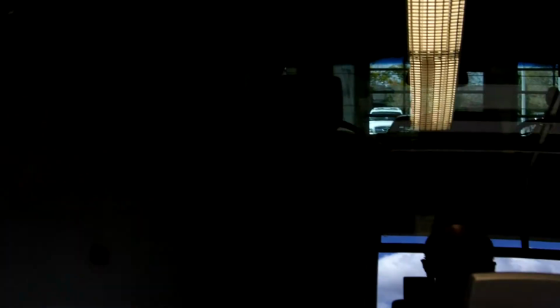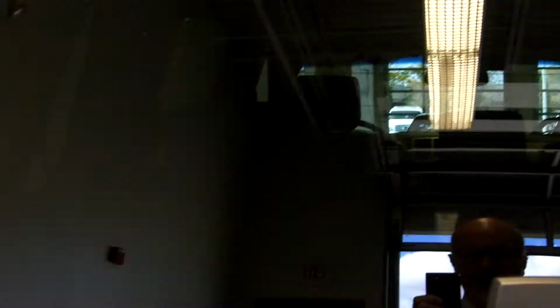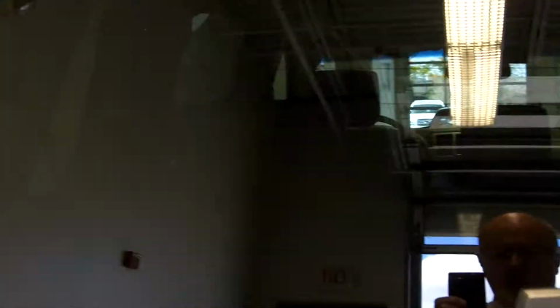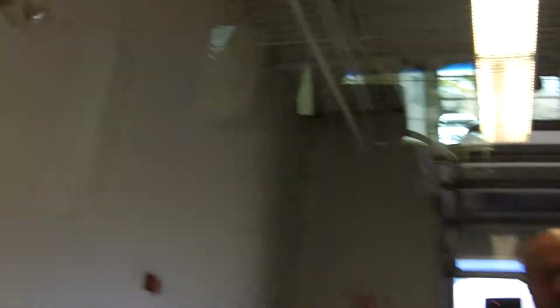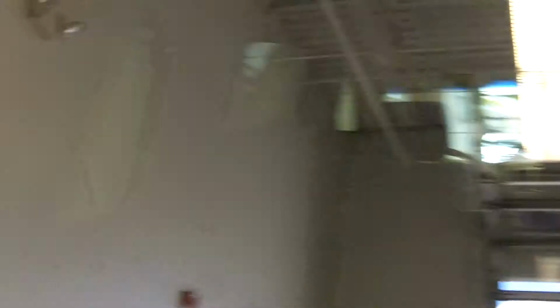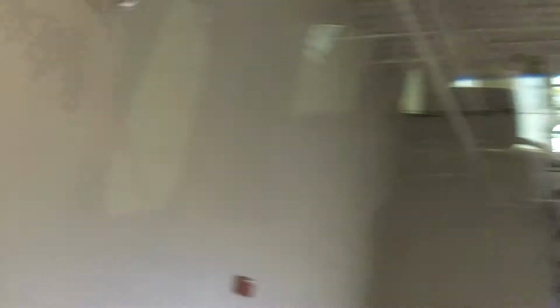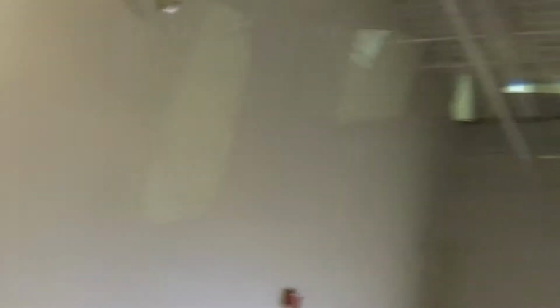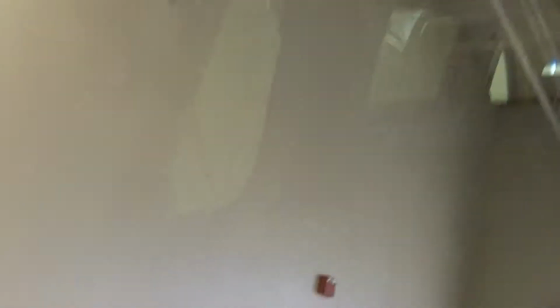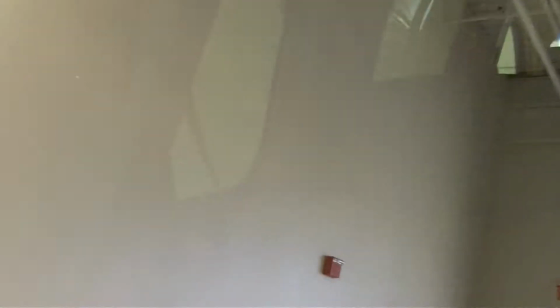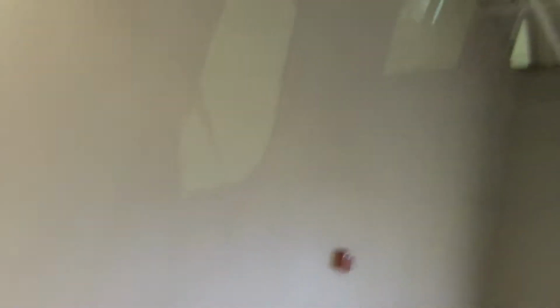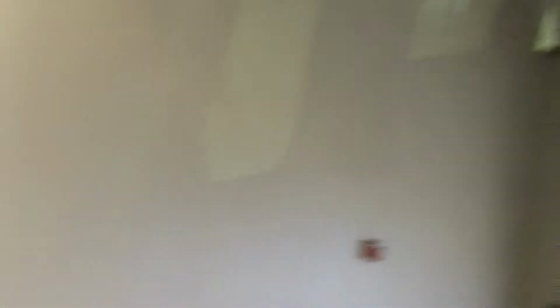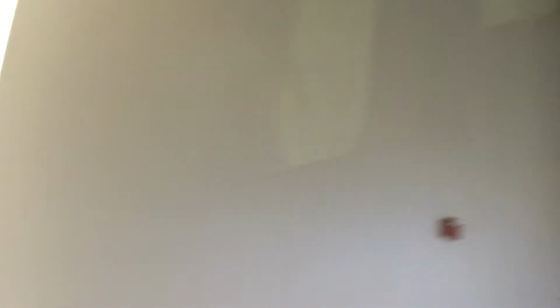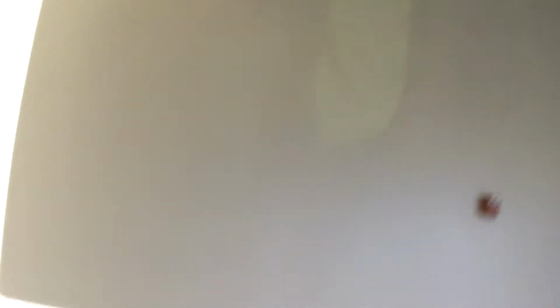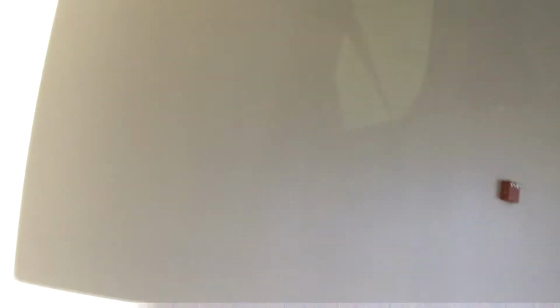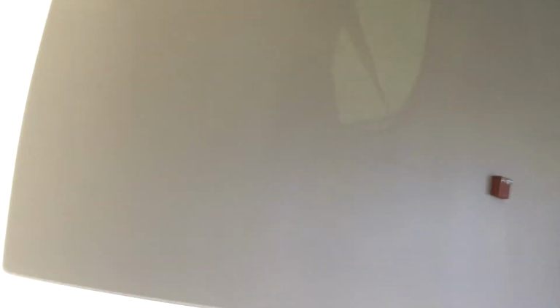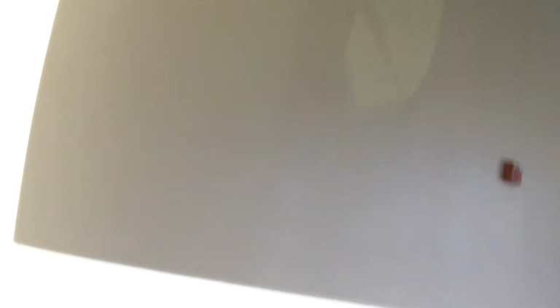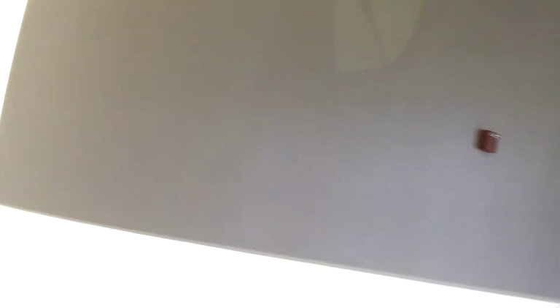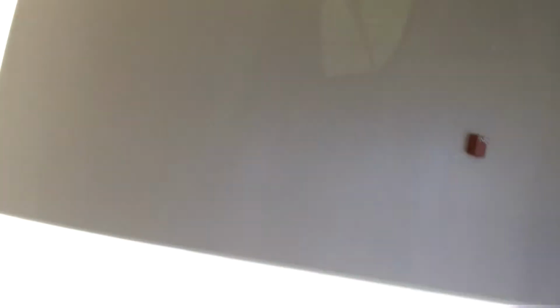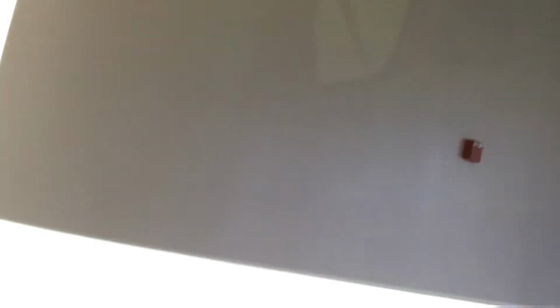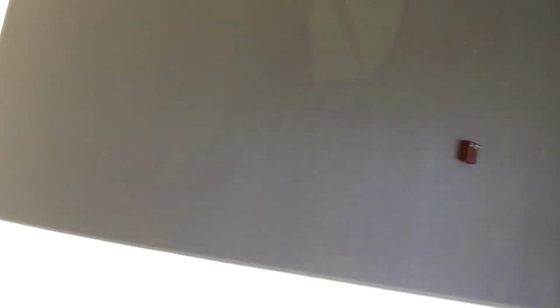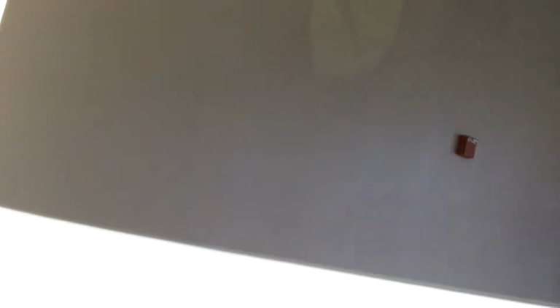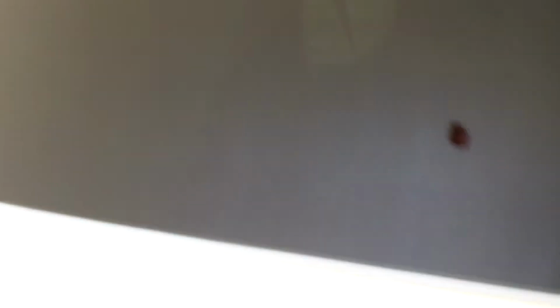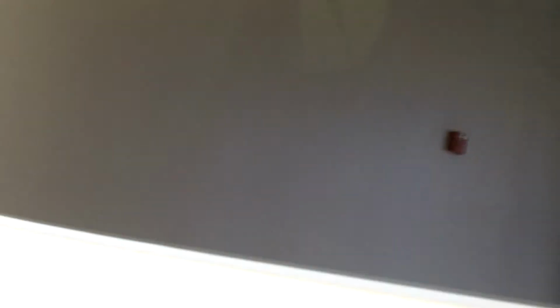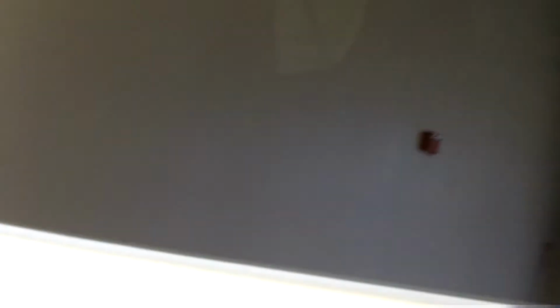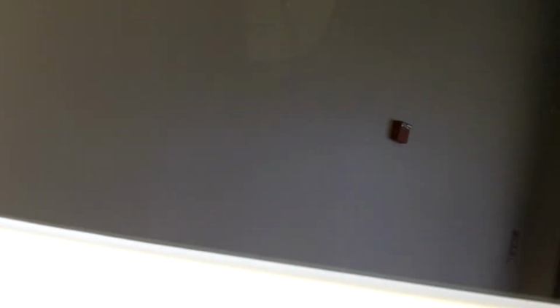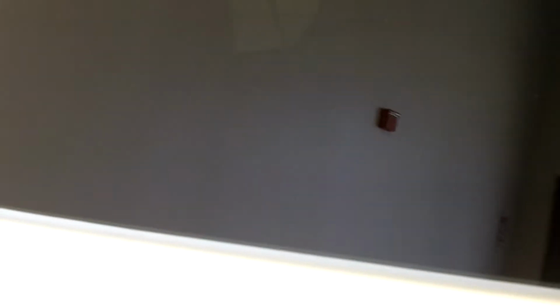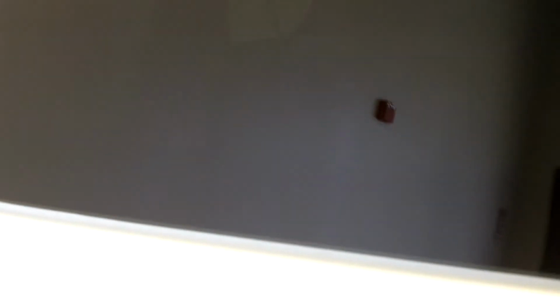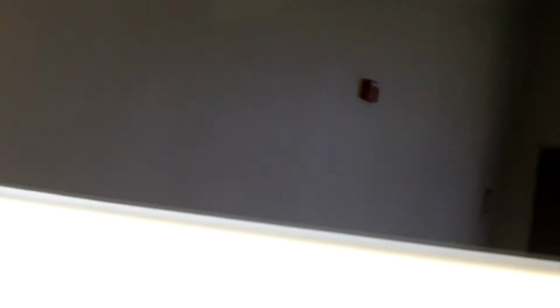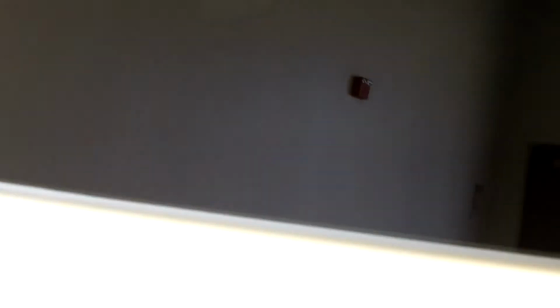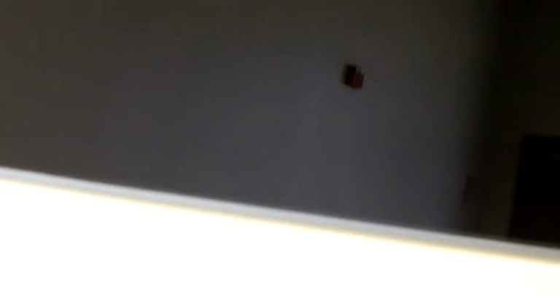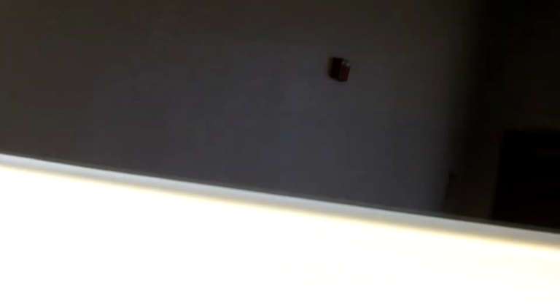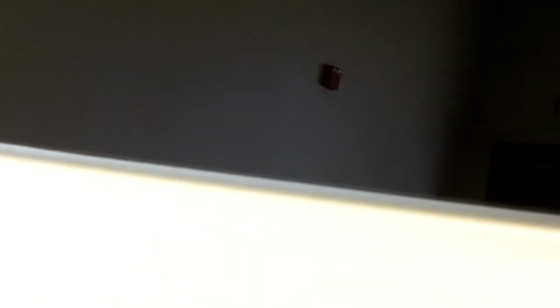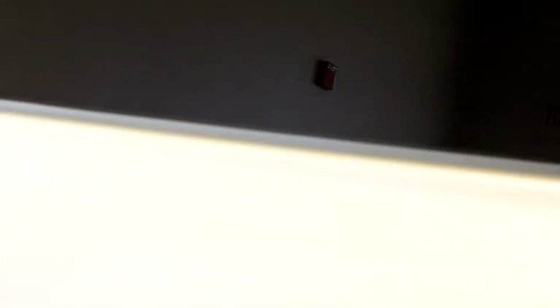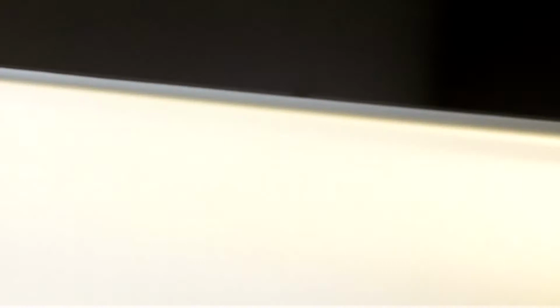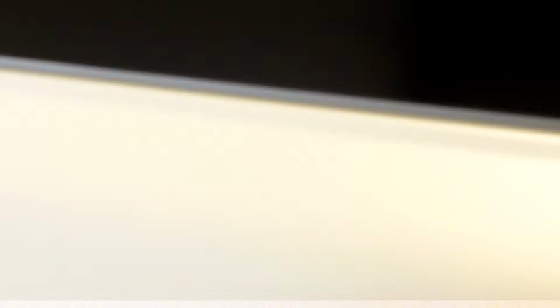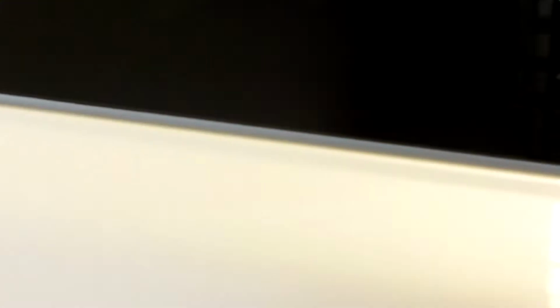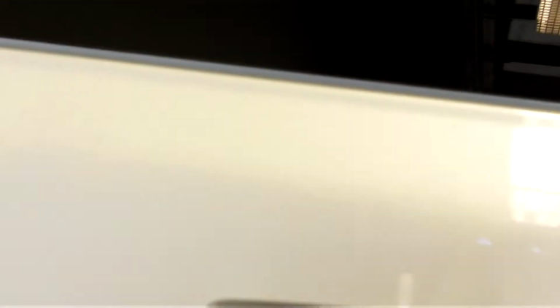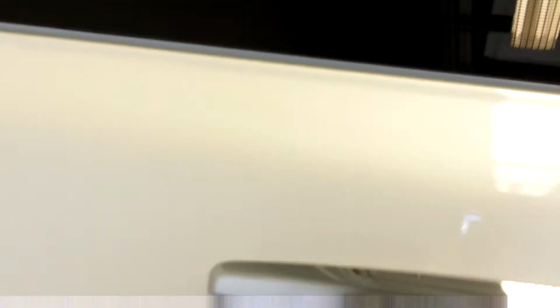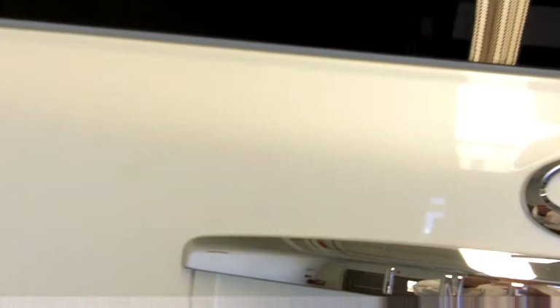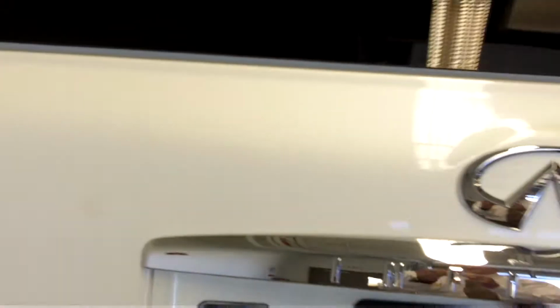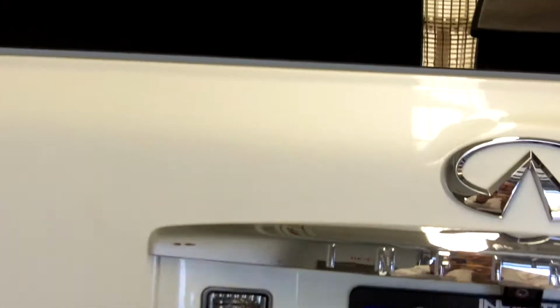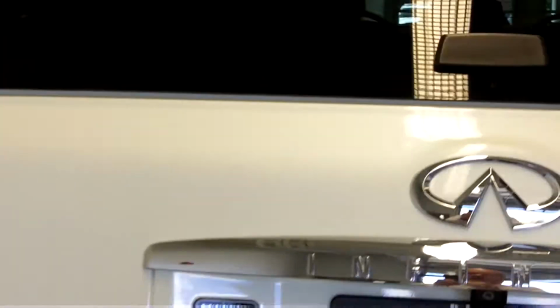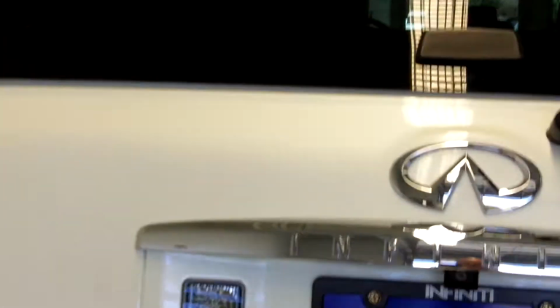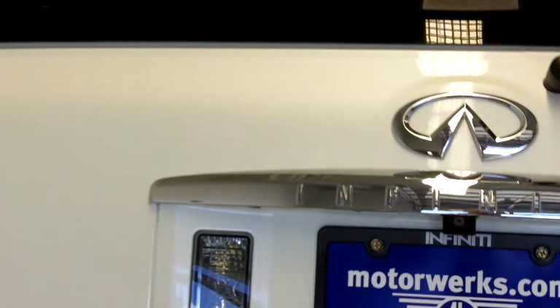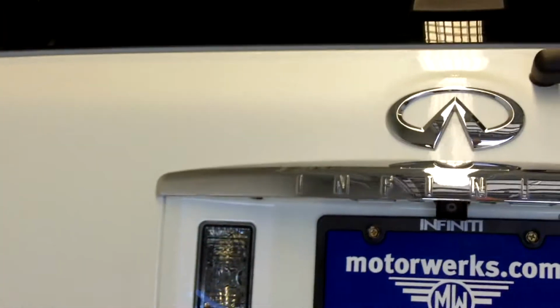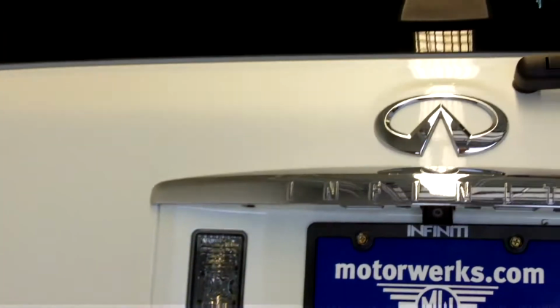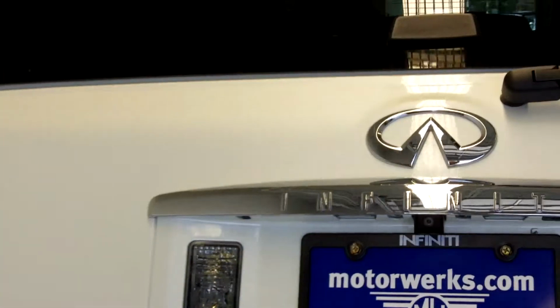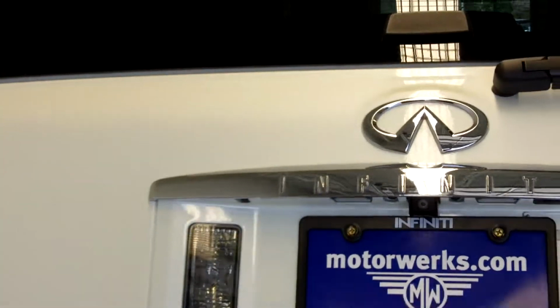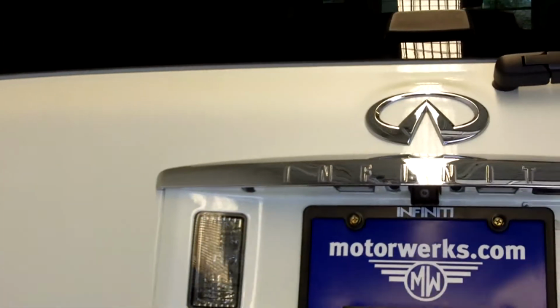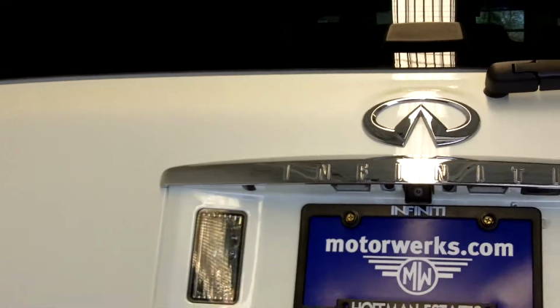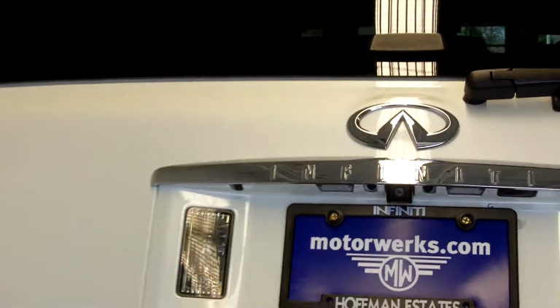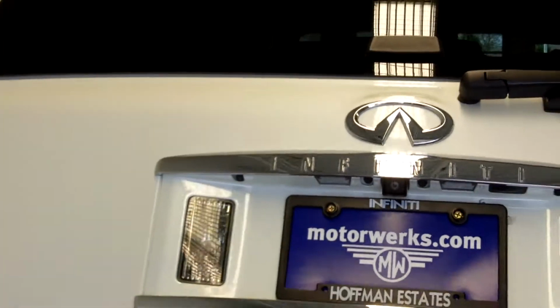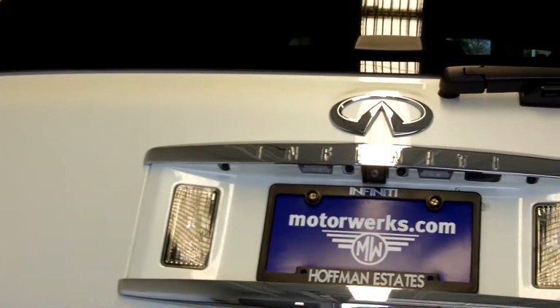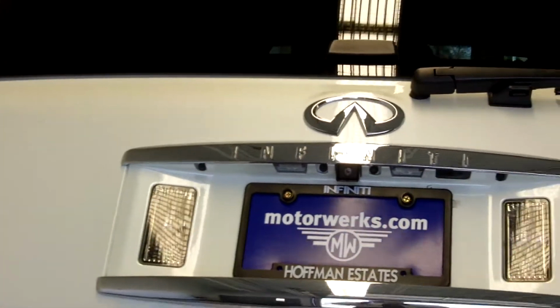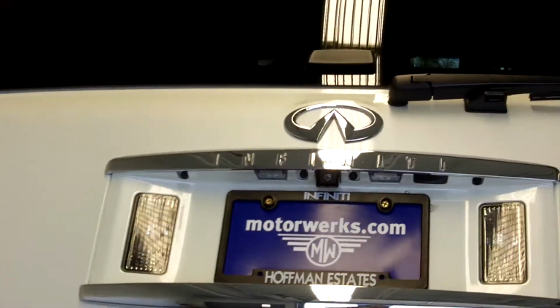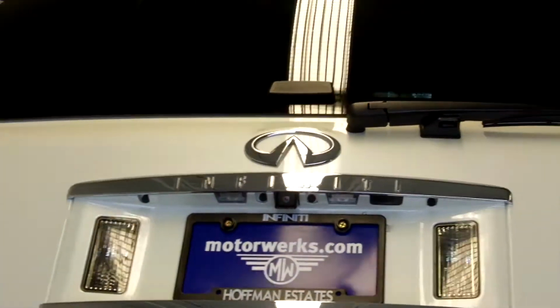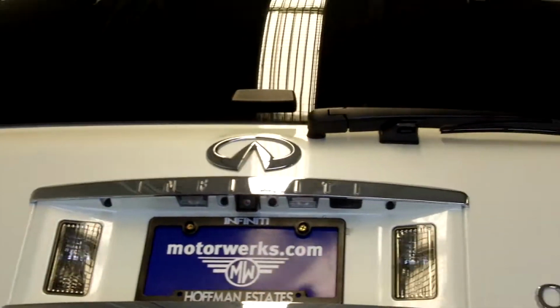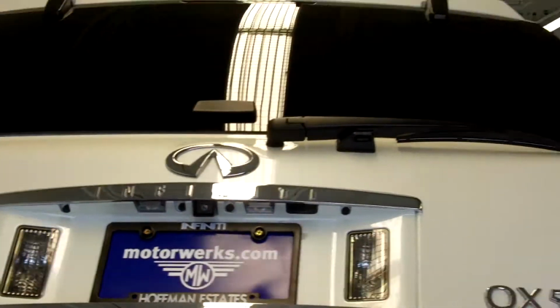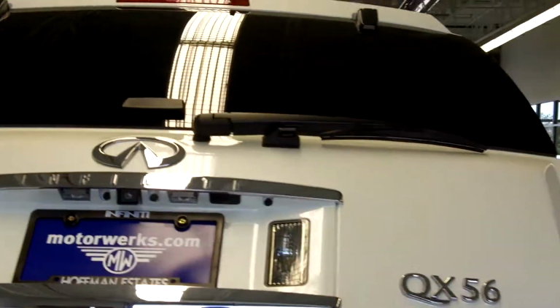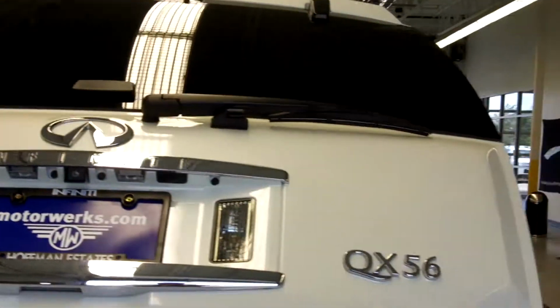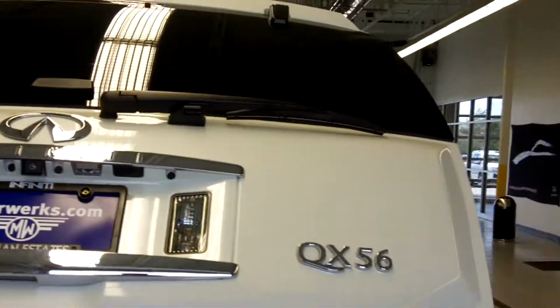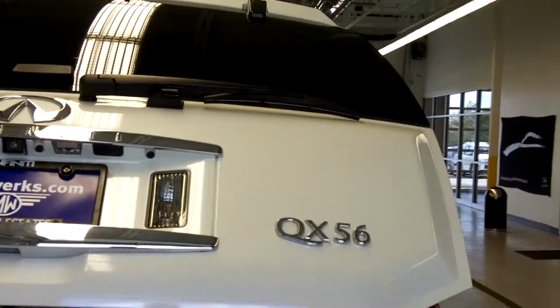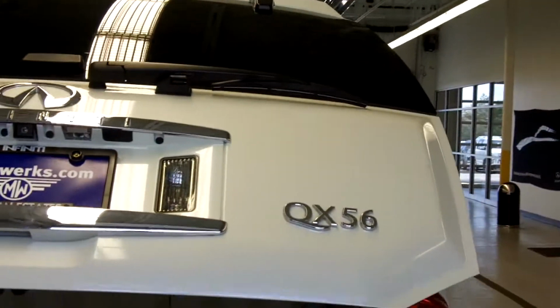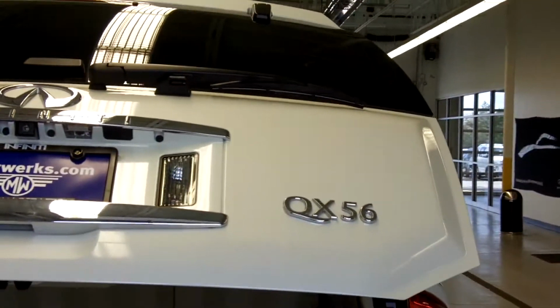Comes with a backup camera with a power lift gate.